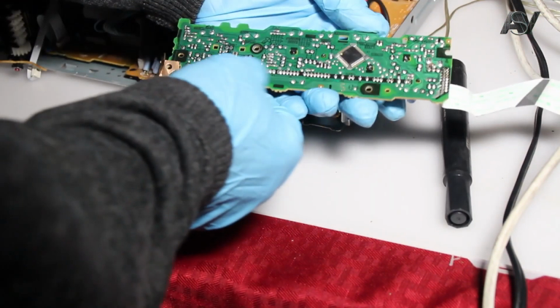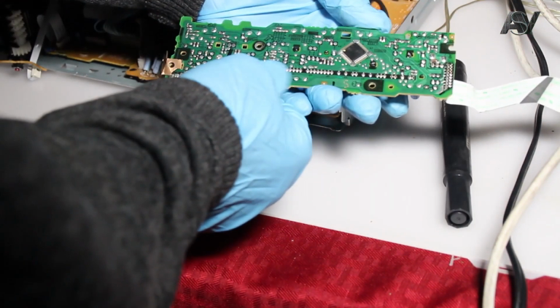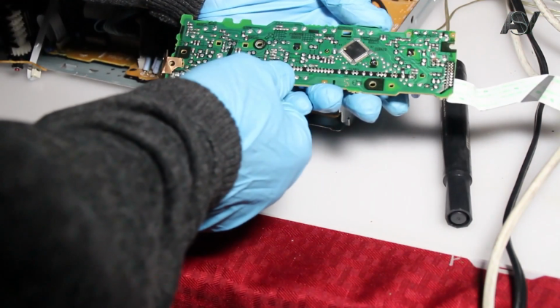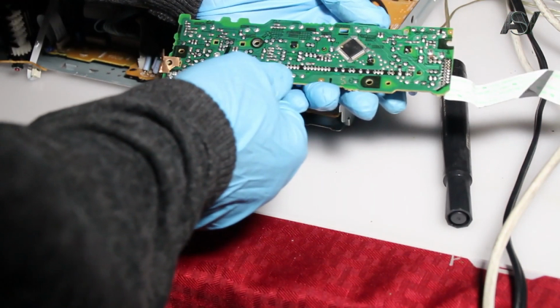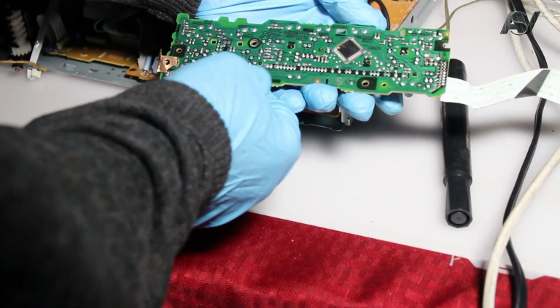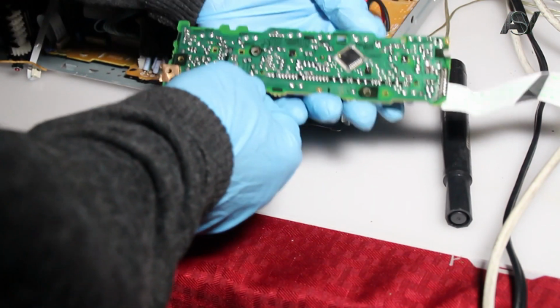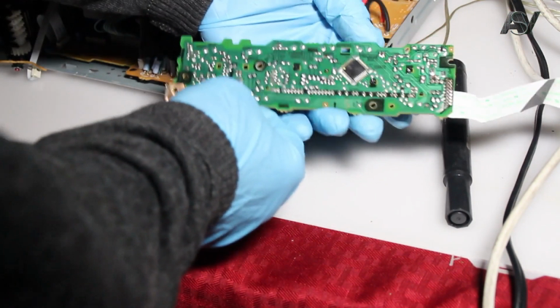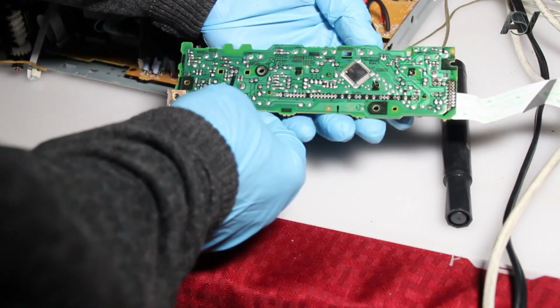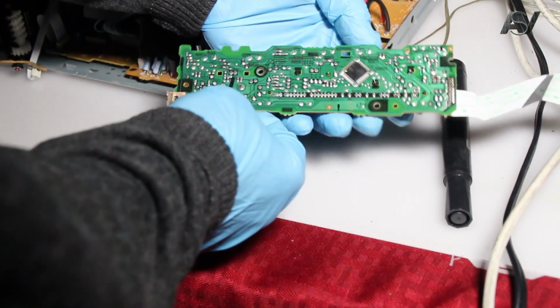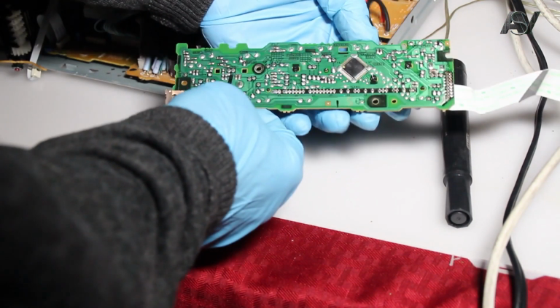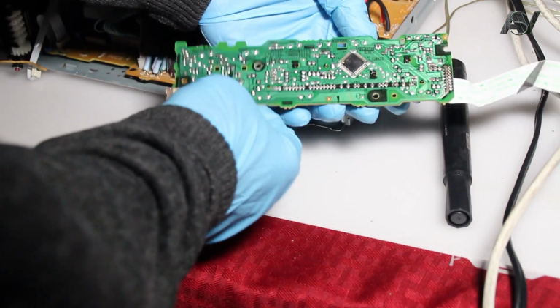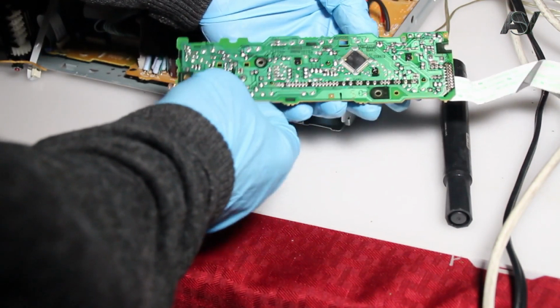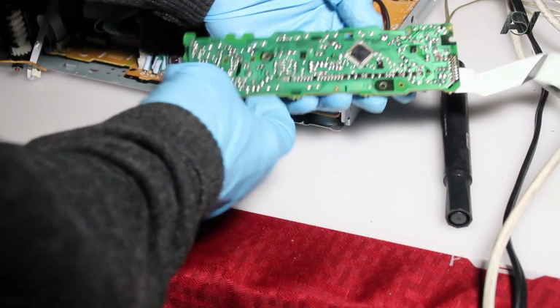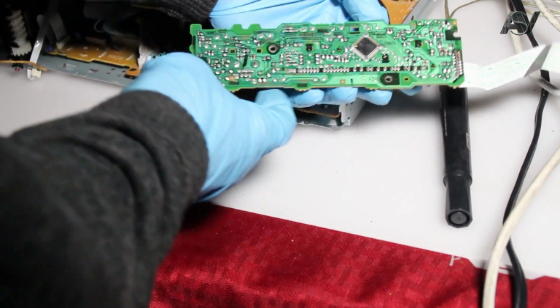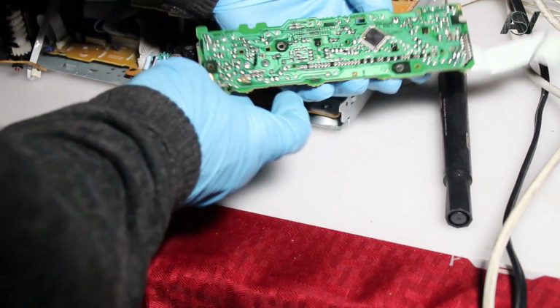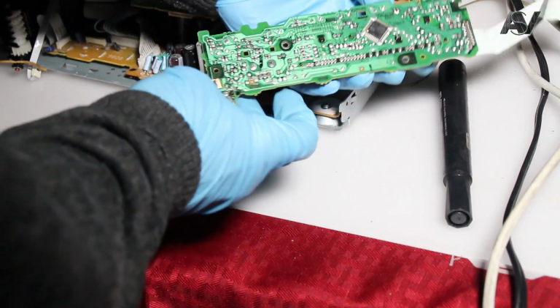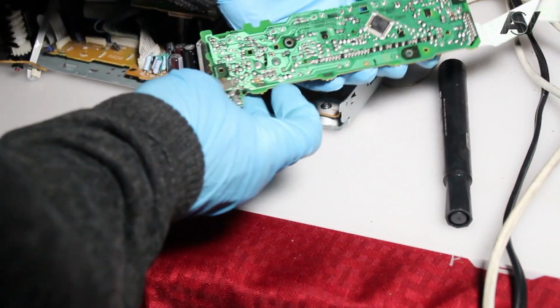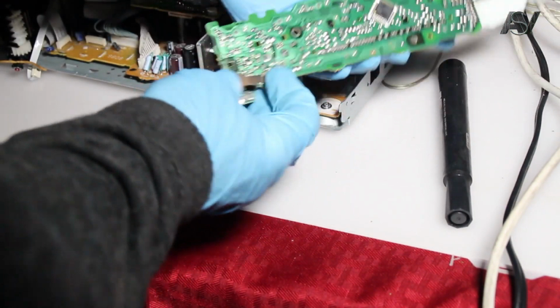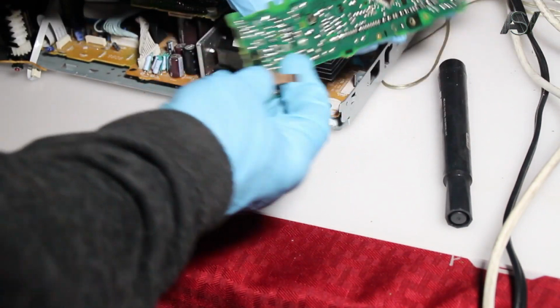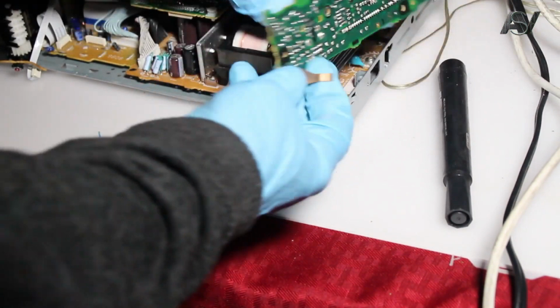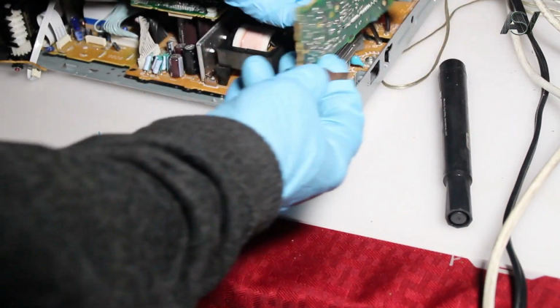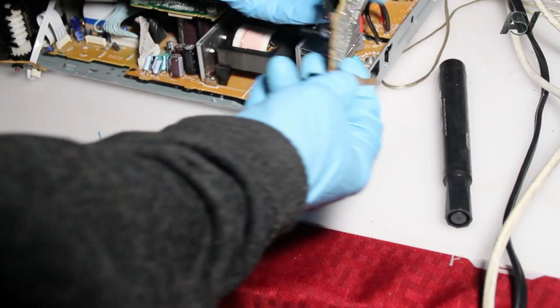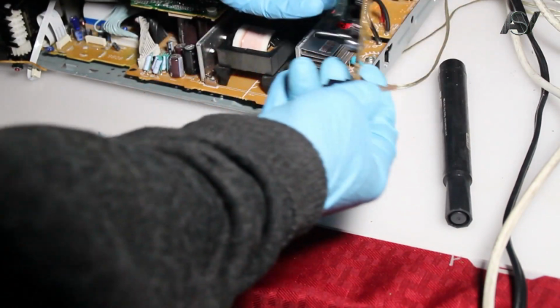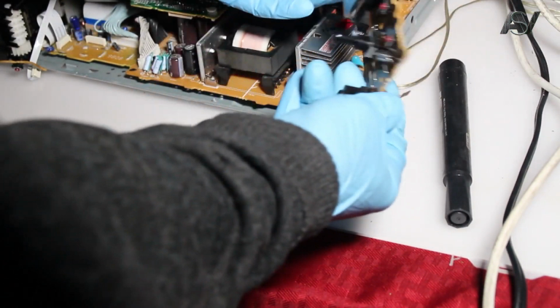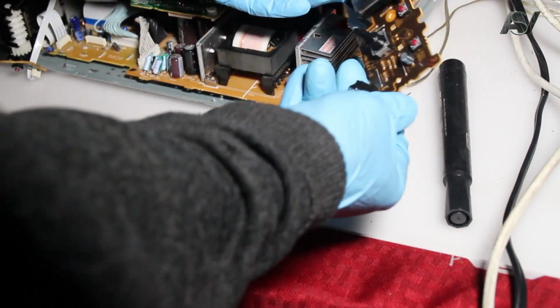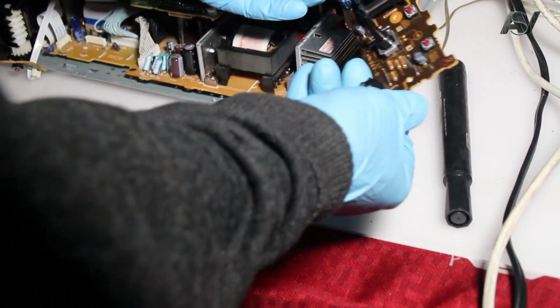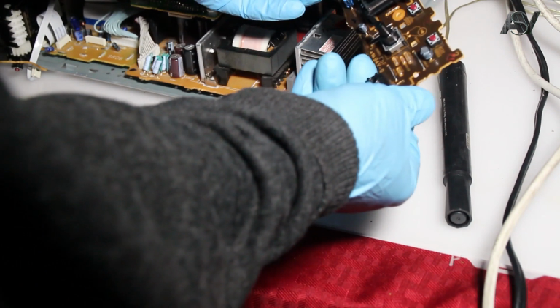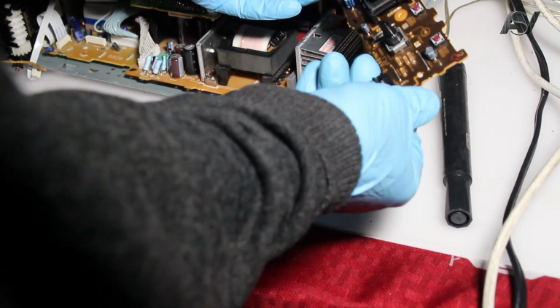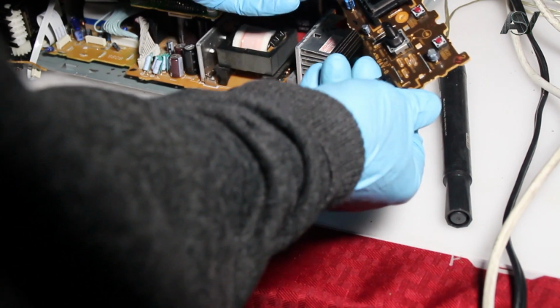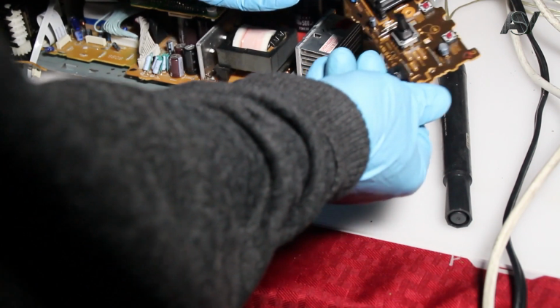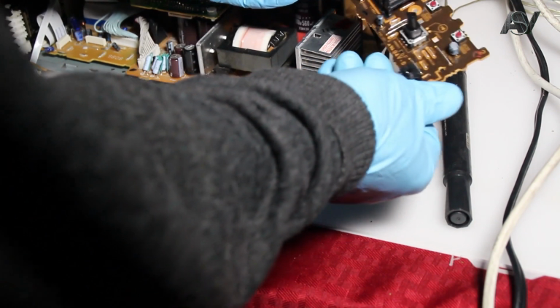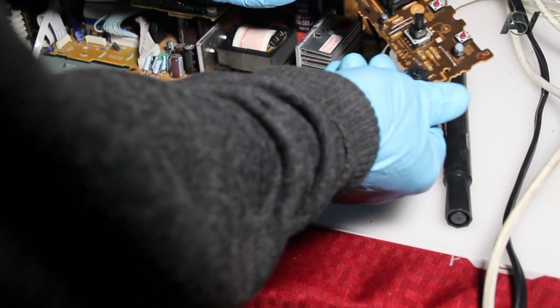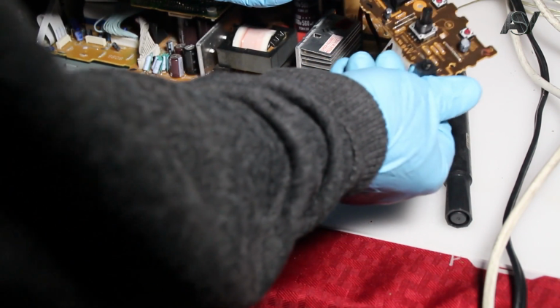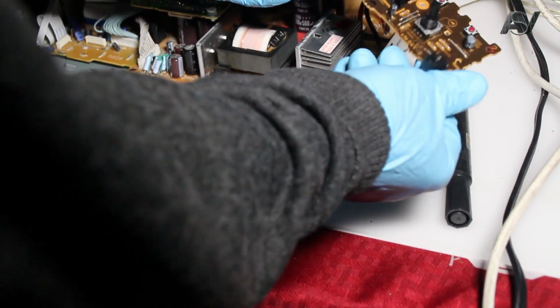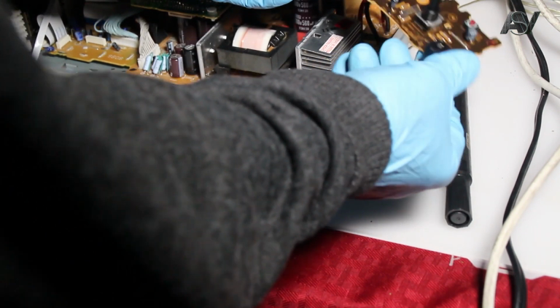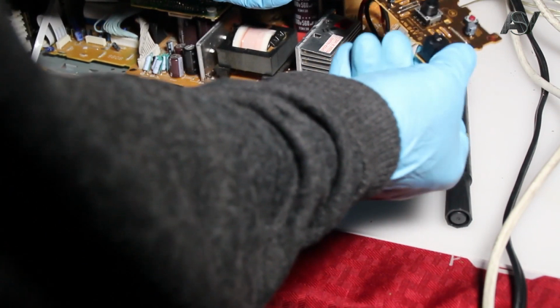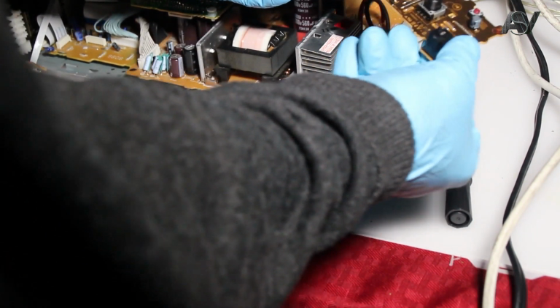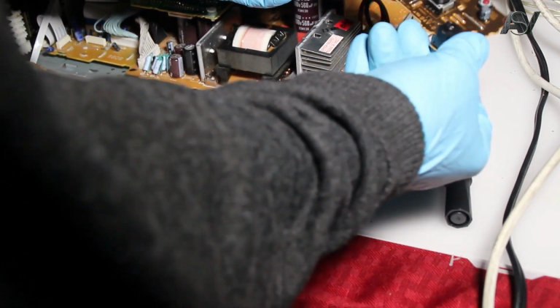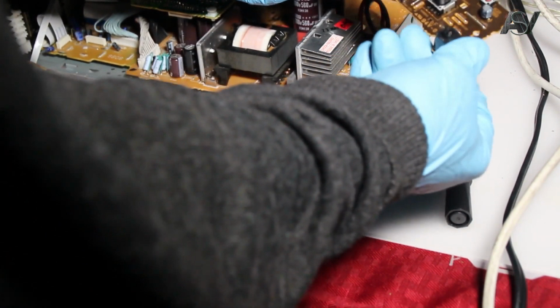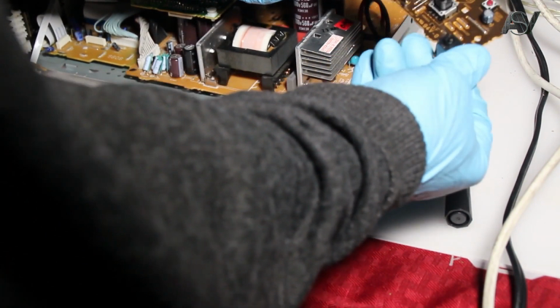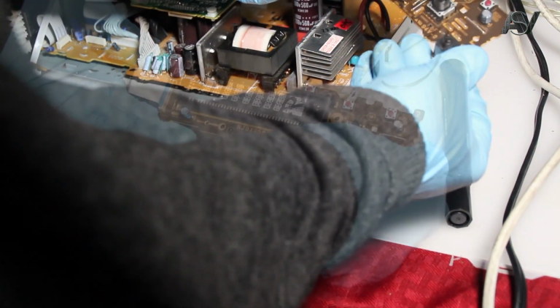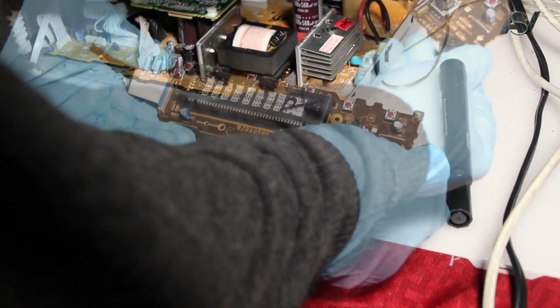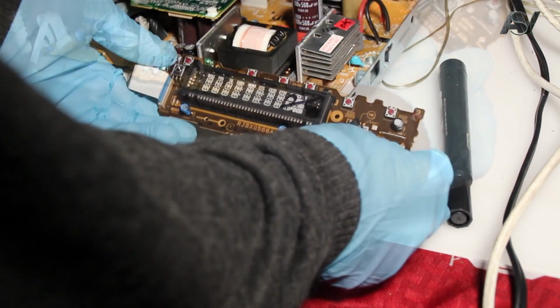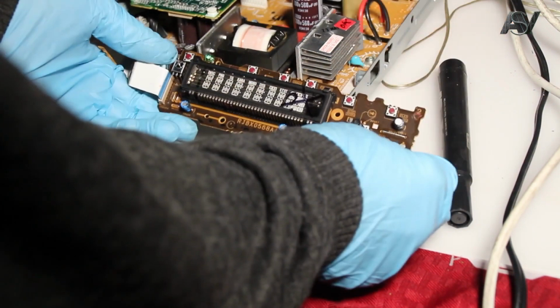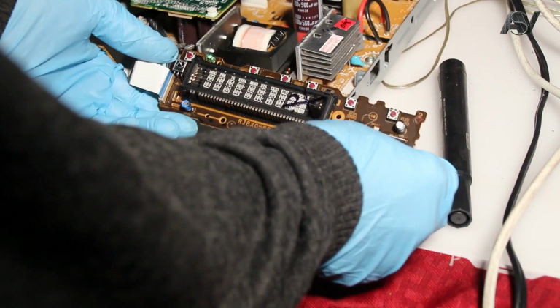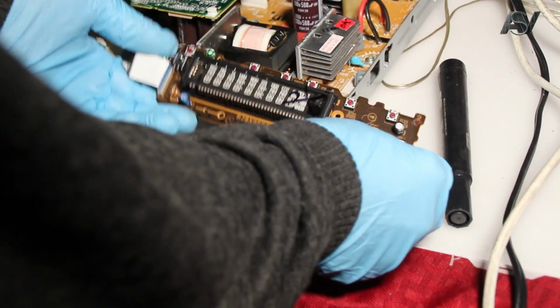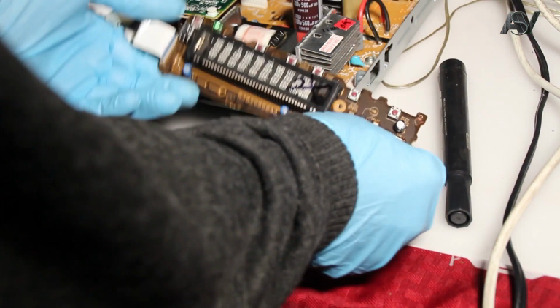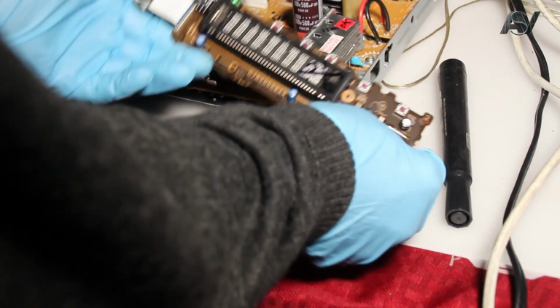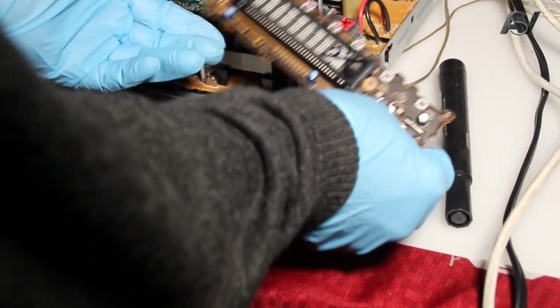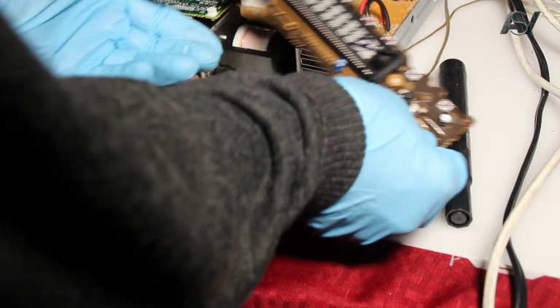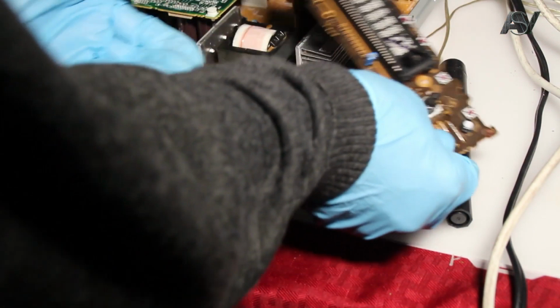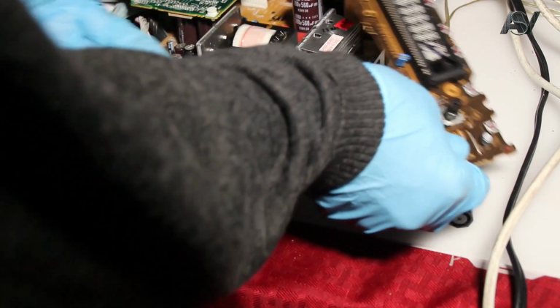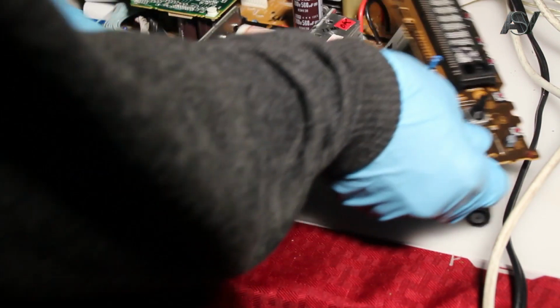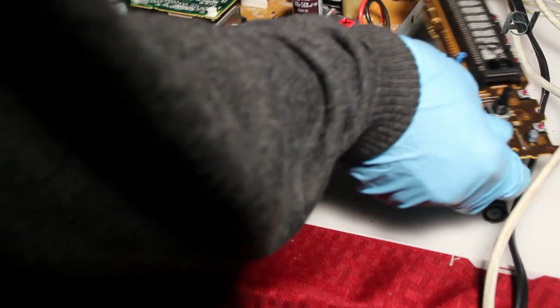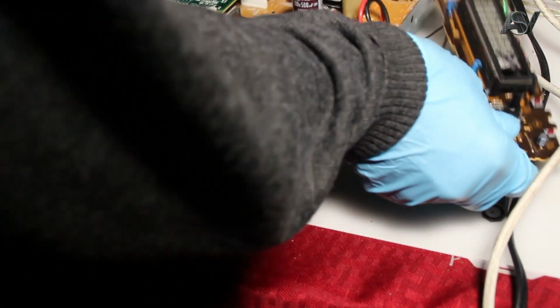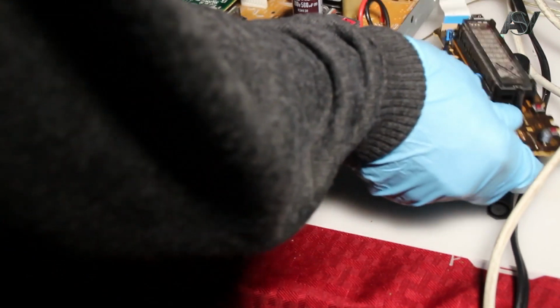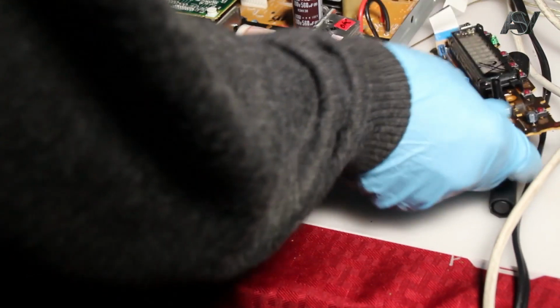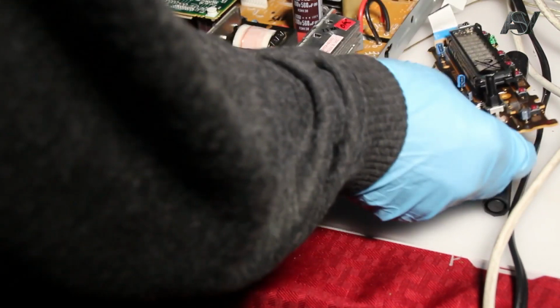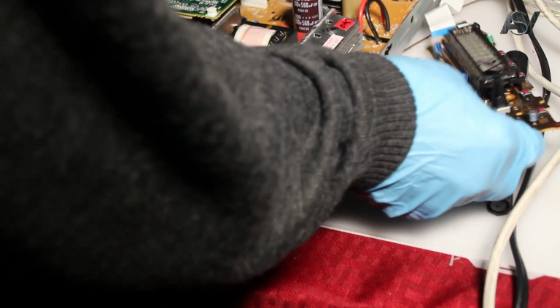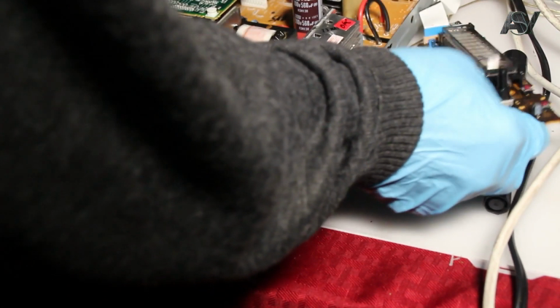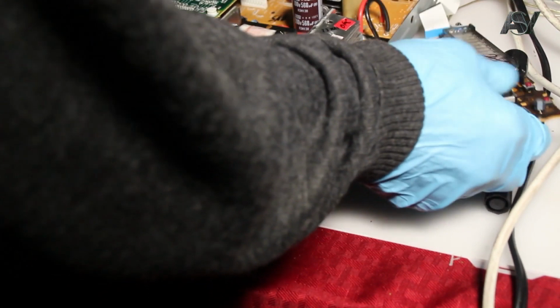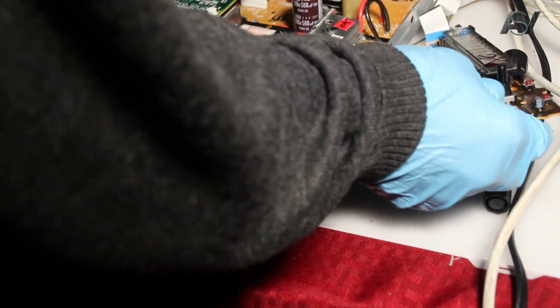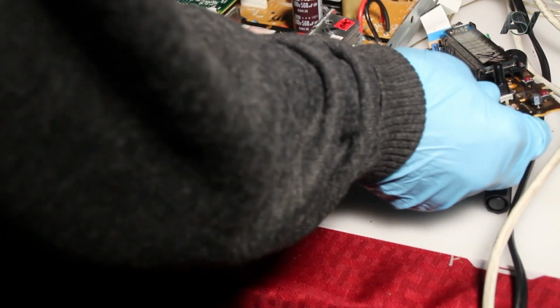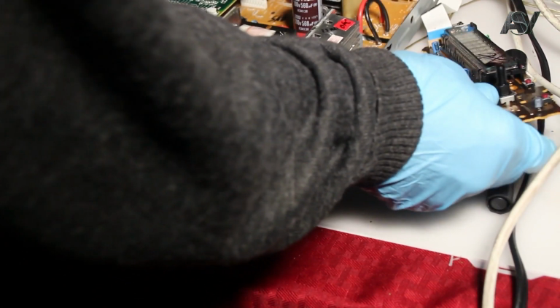But as we see, the front display circuit board is in good condition — no crack. Actually, the board has no function in this case.